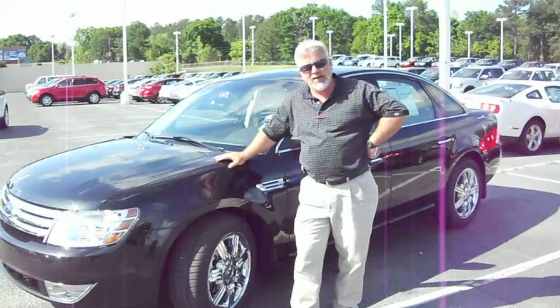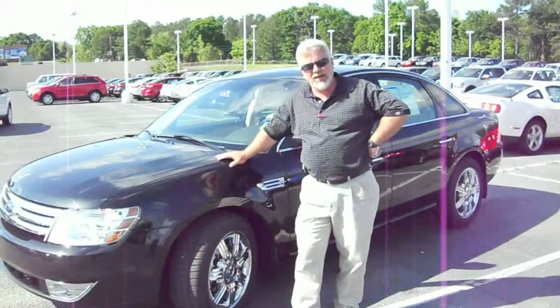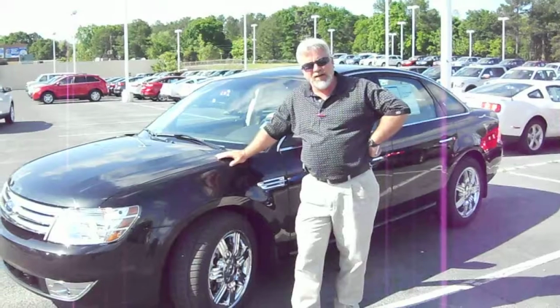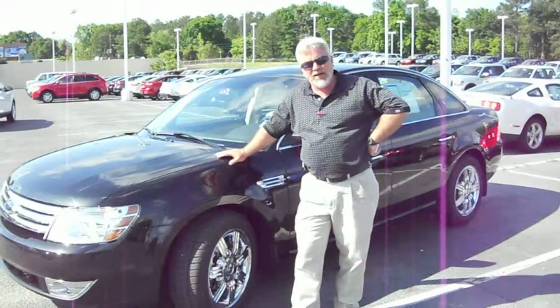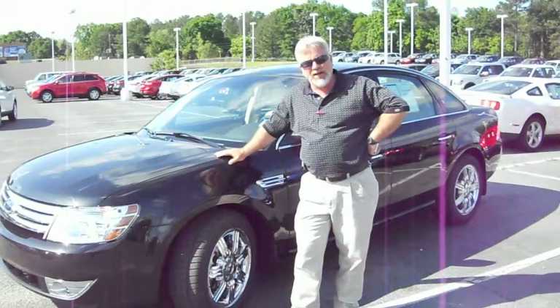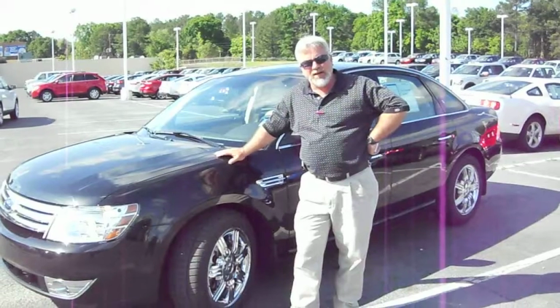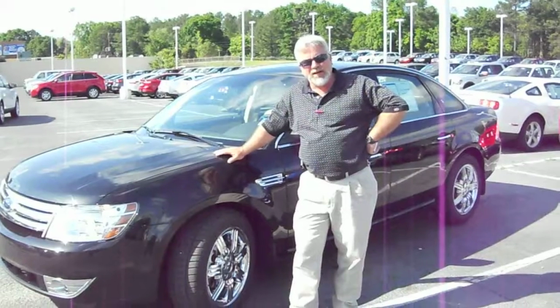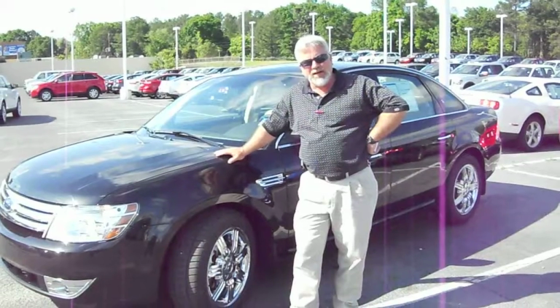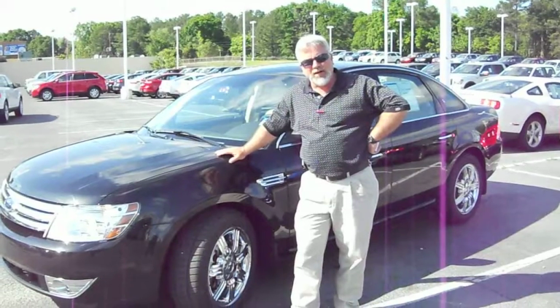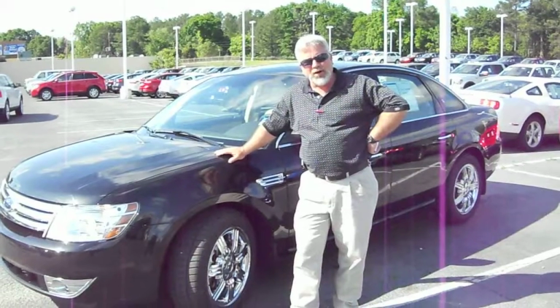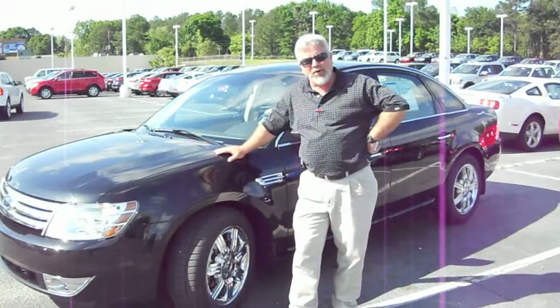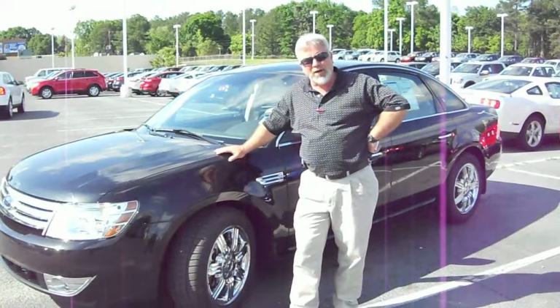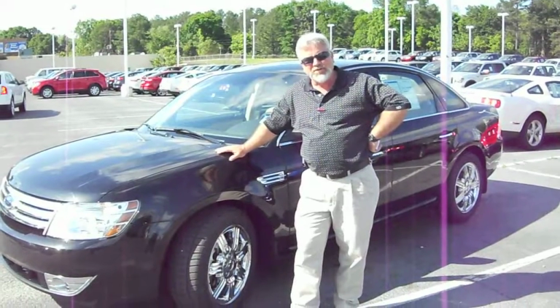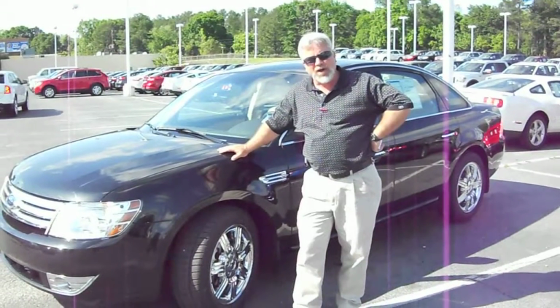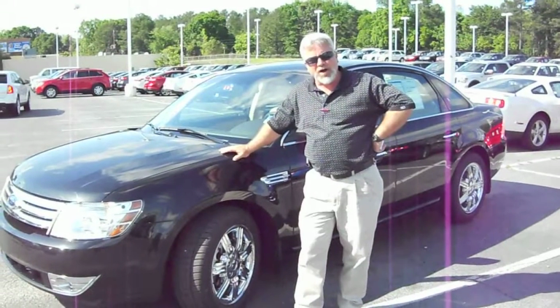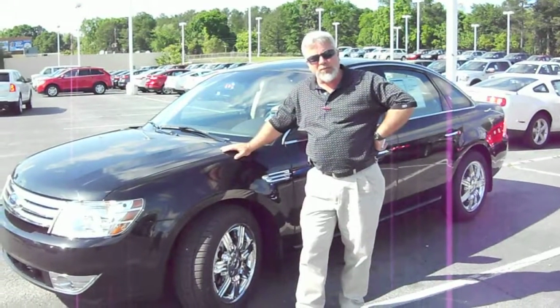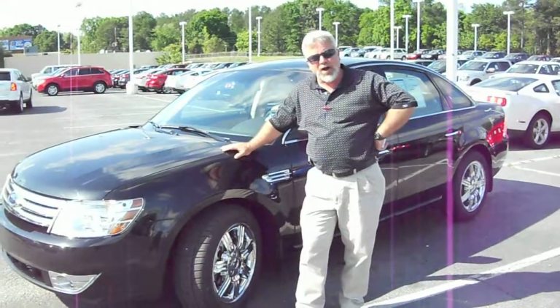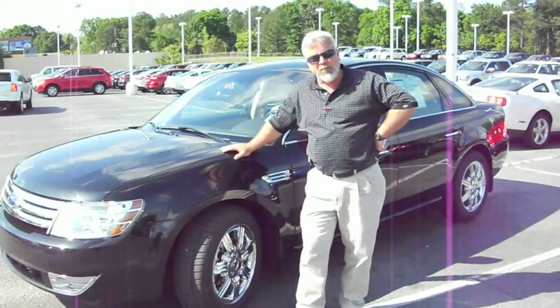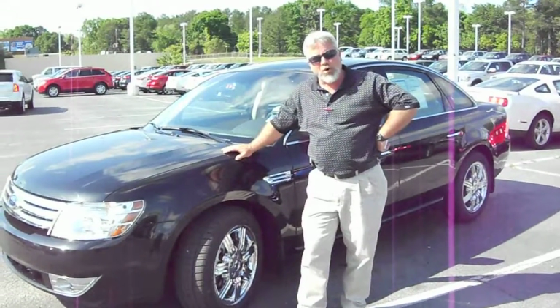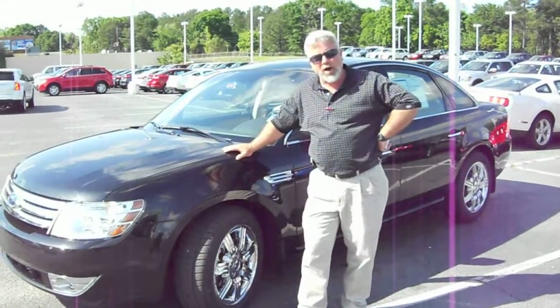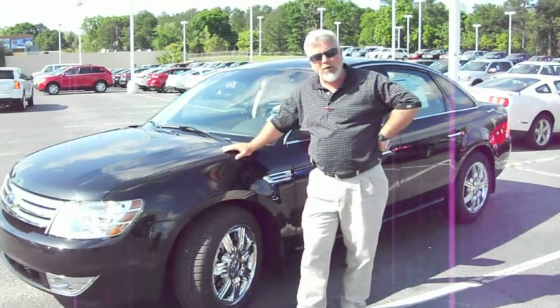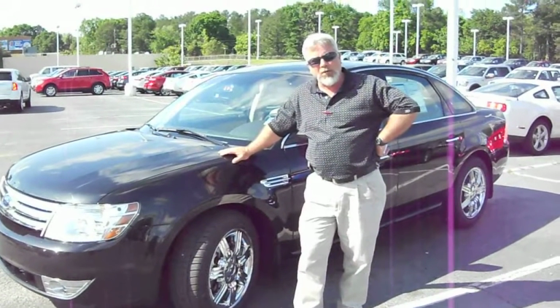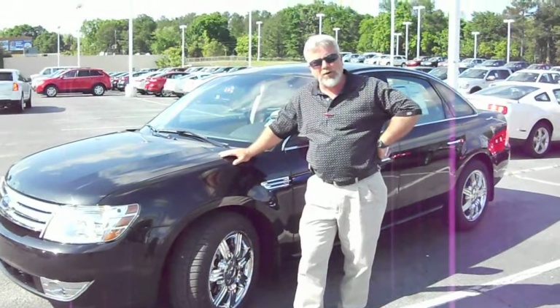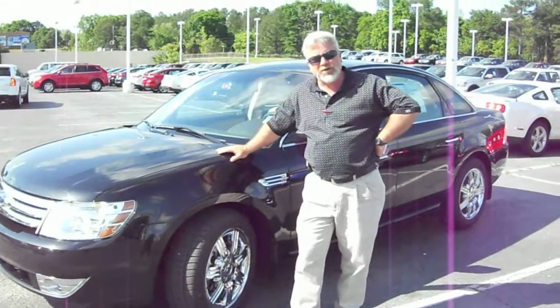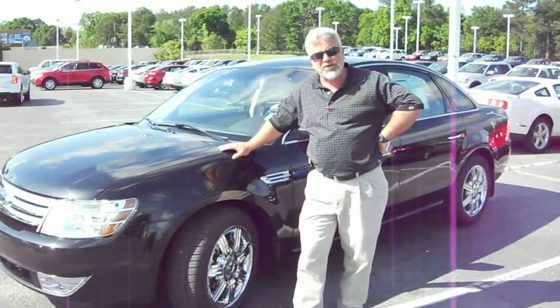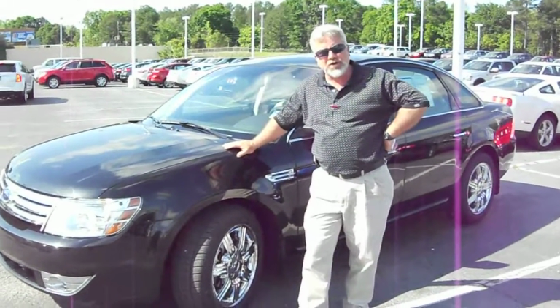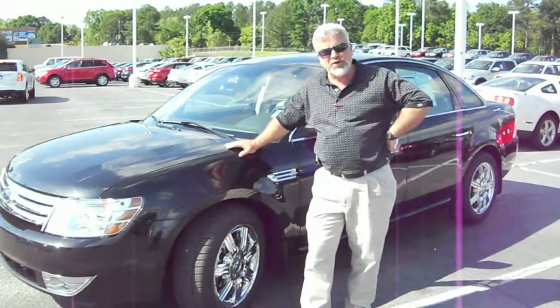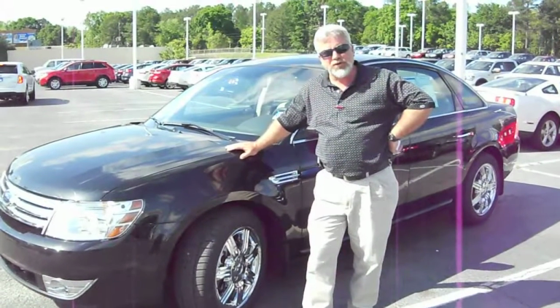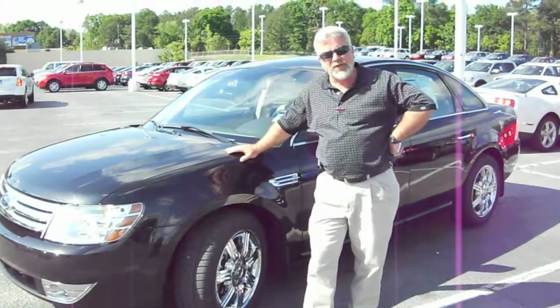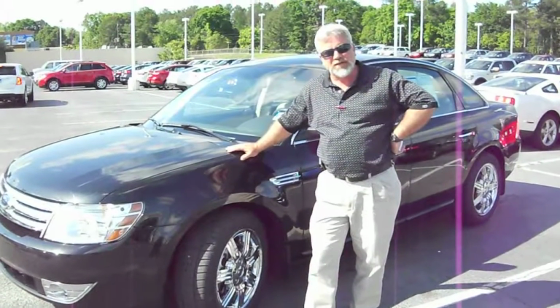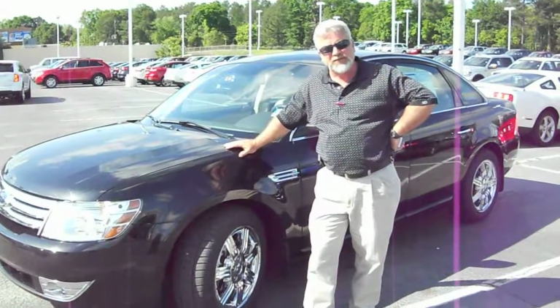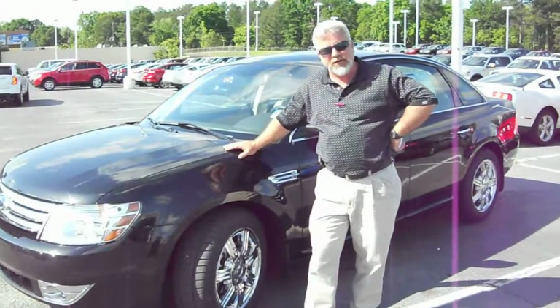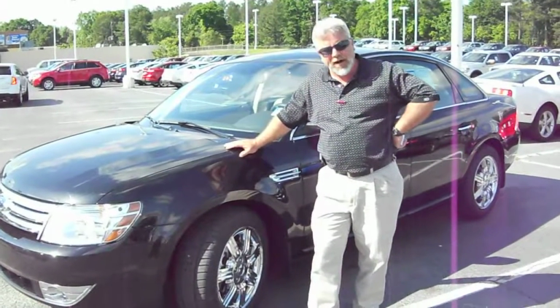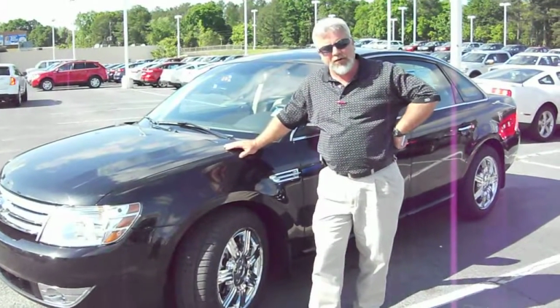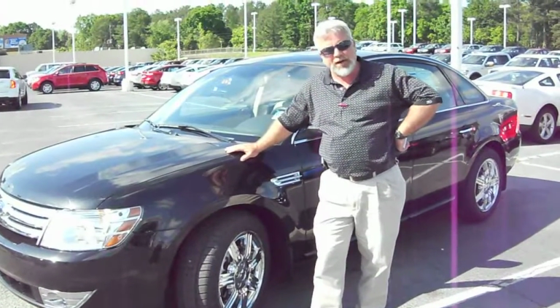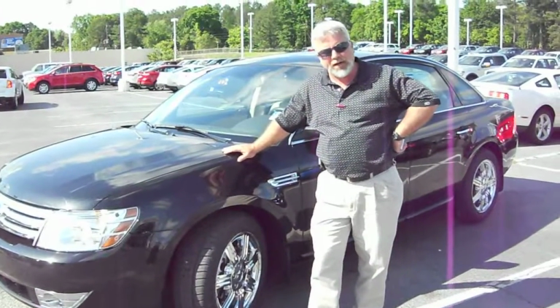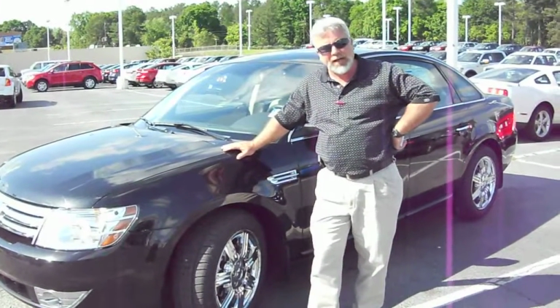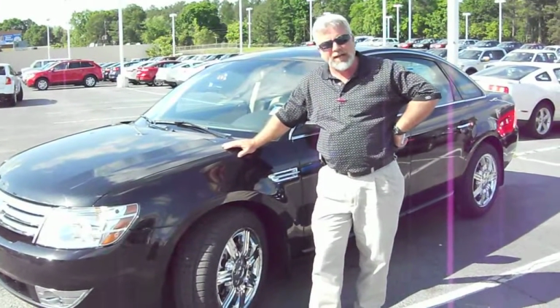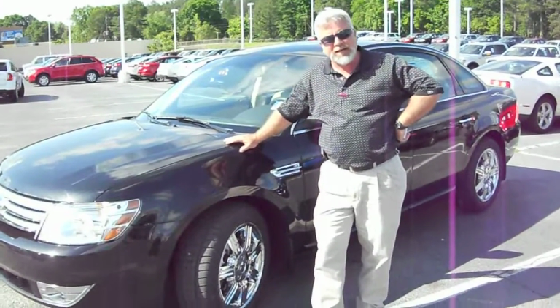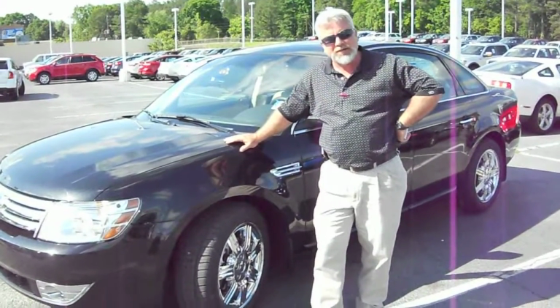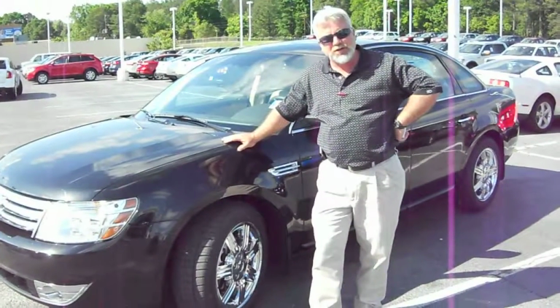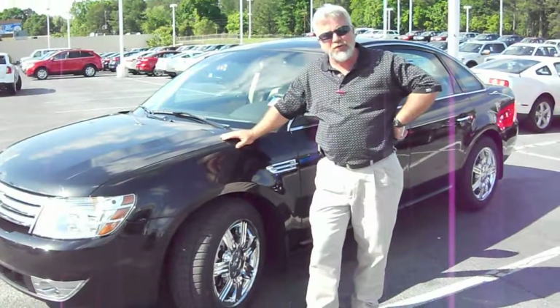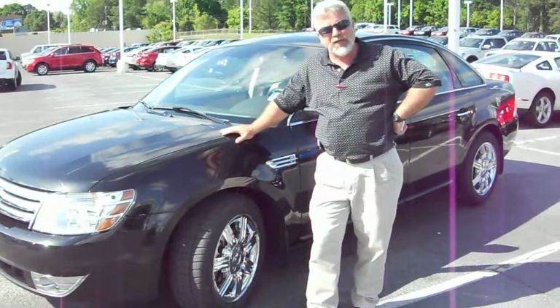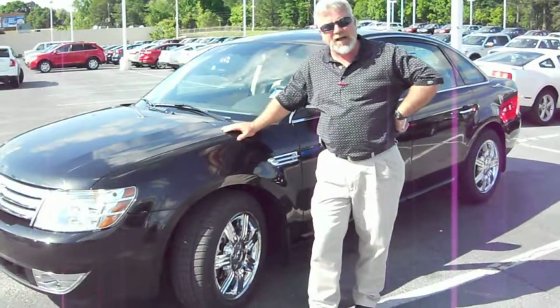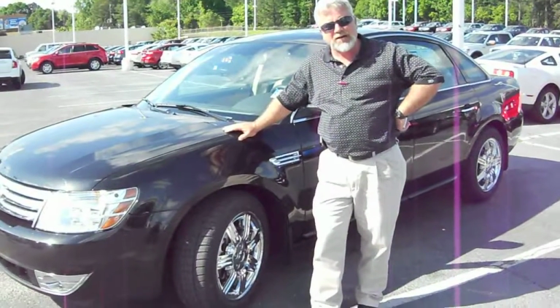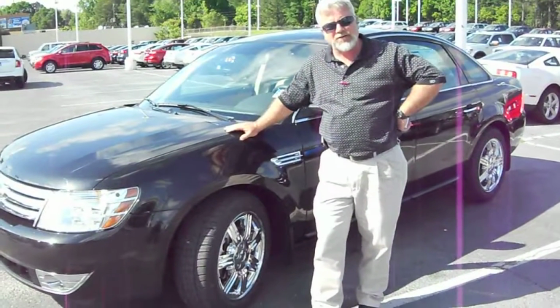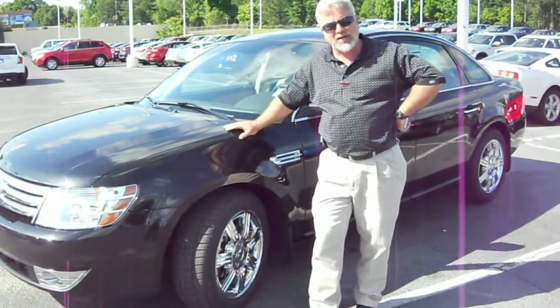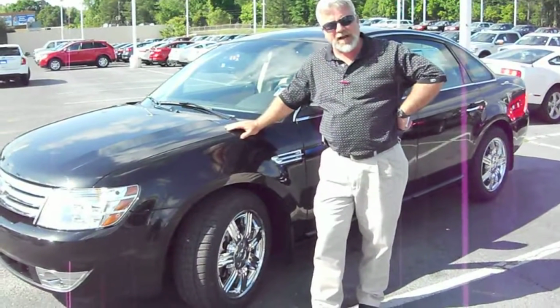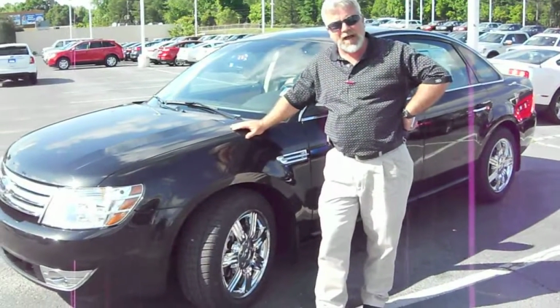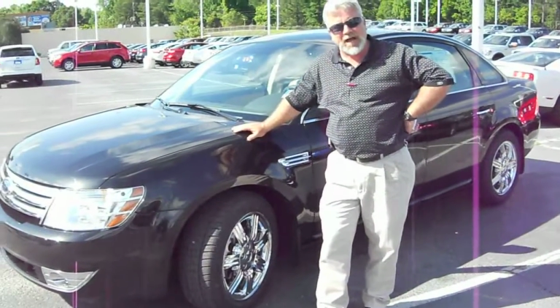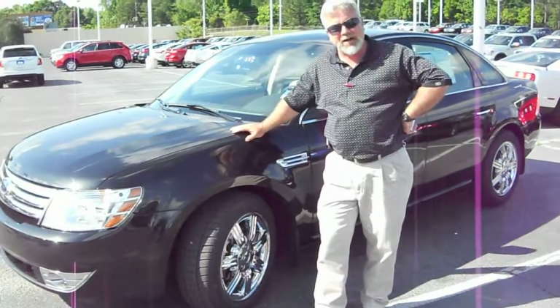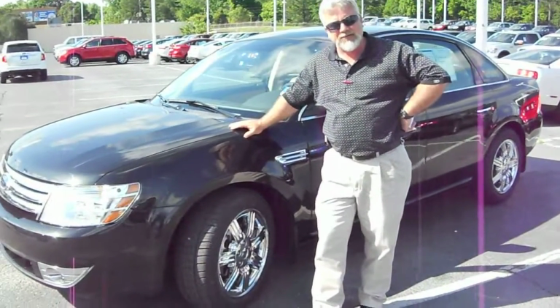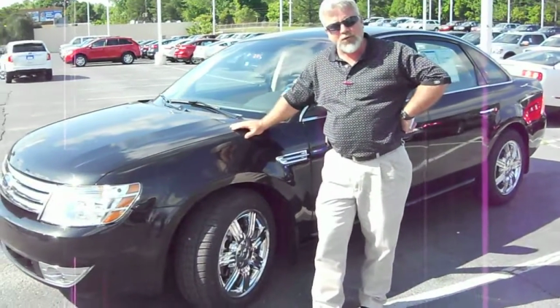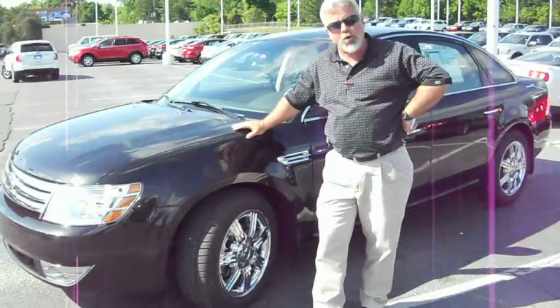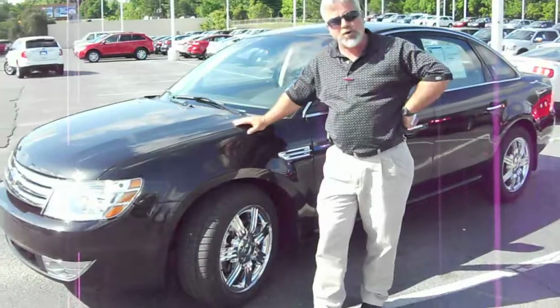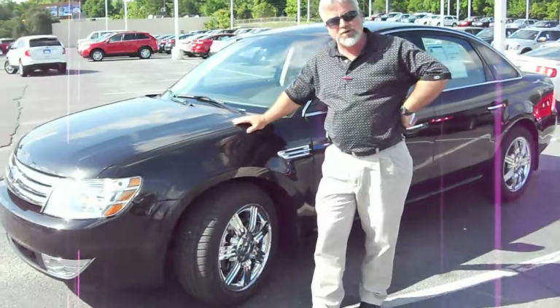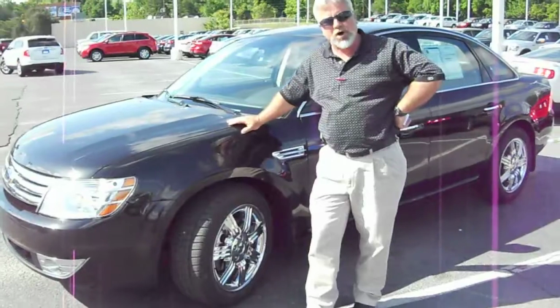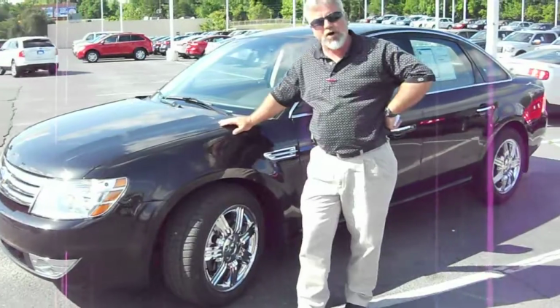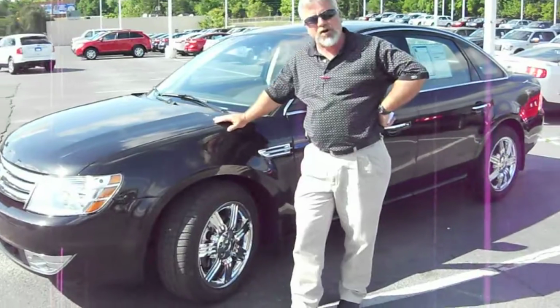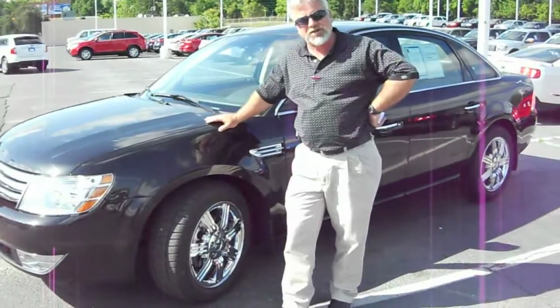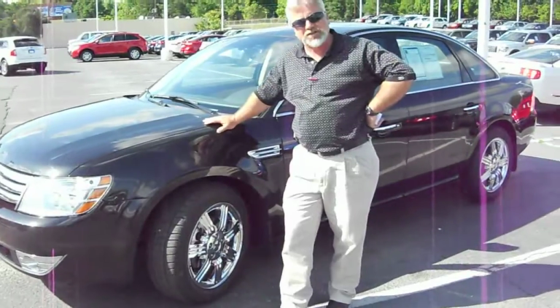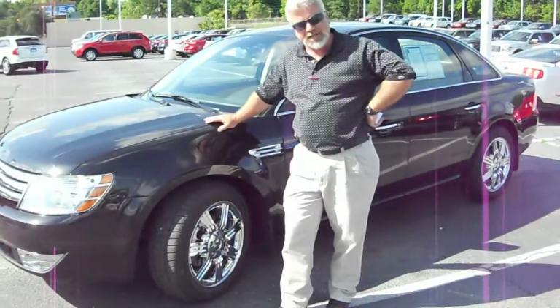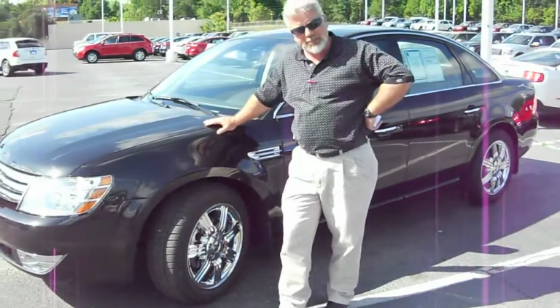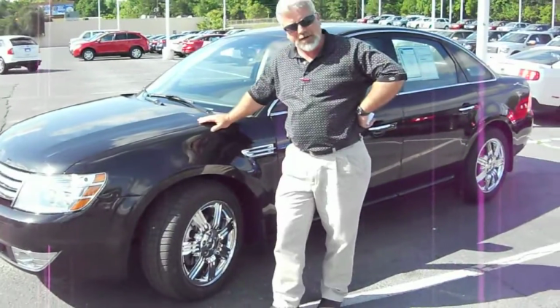Hello, I'm John Paramore. I wanted to show you this very clean 2009 Ford Taurus Limited.